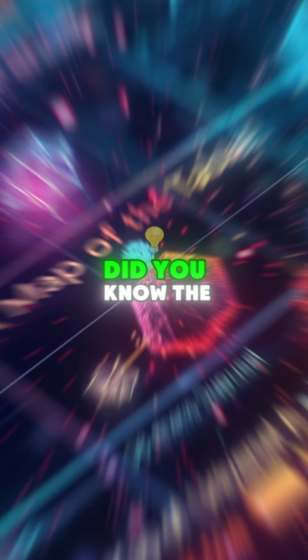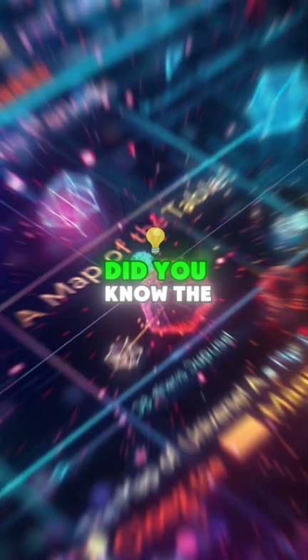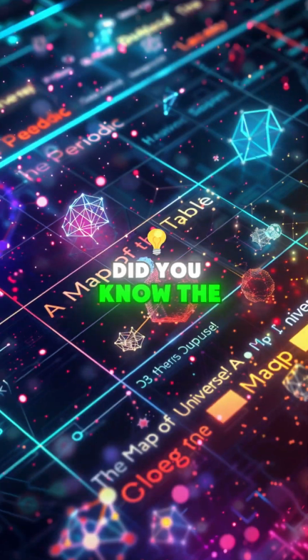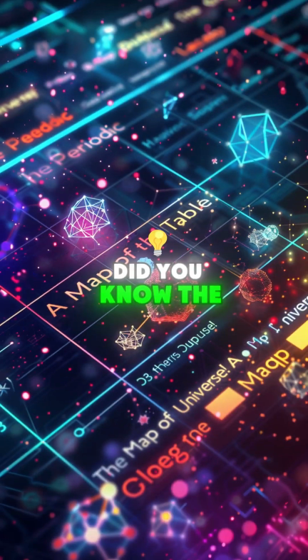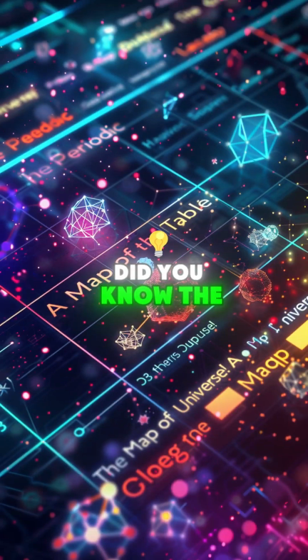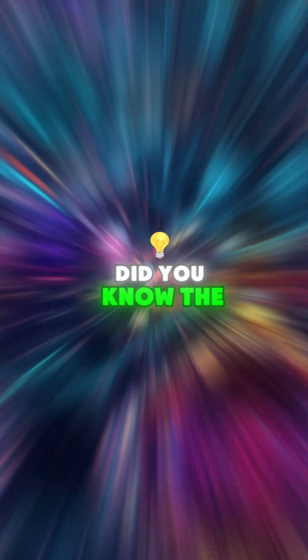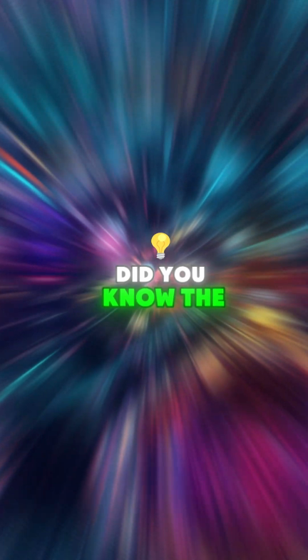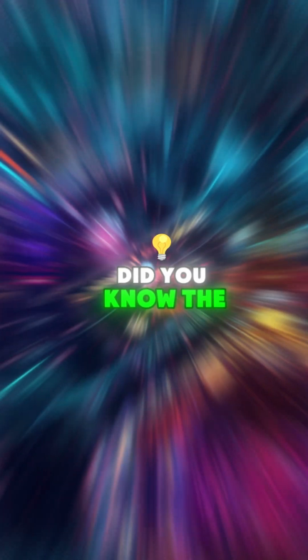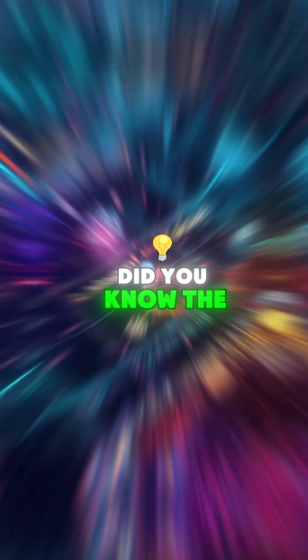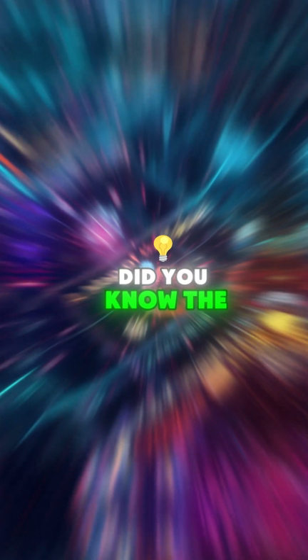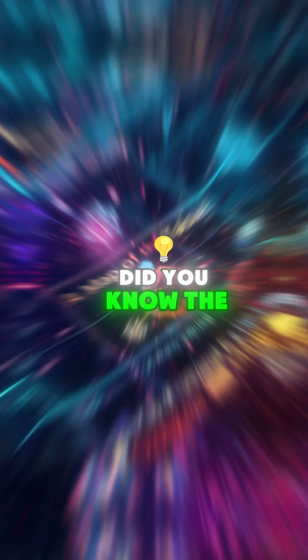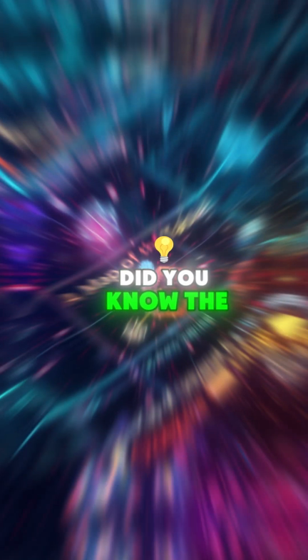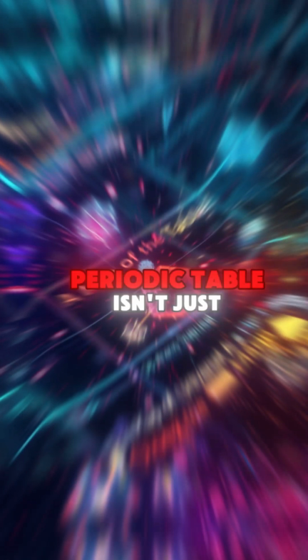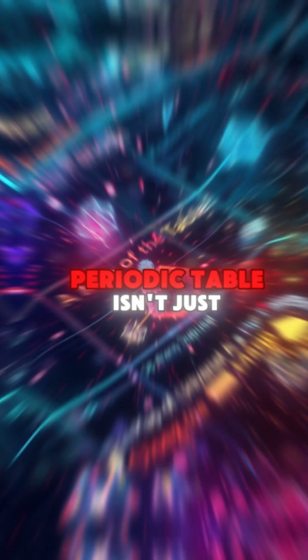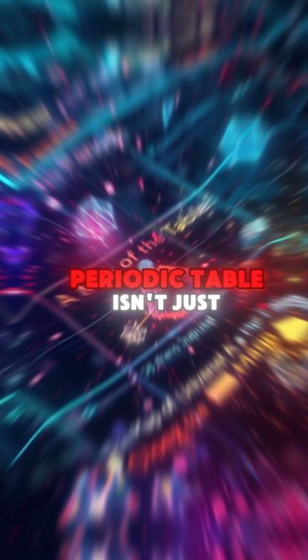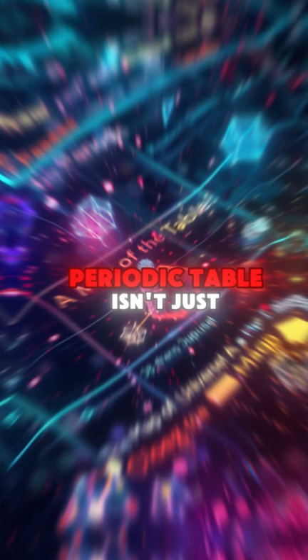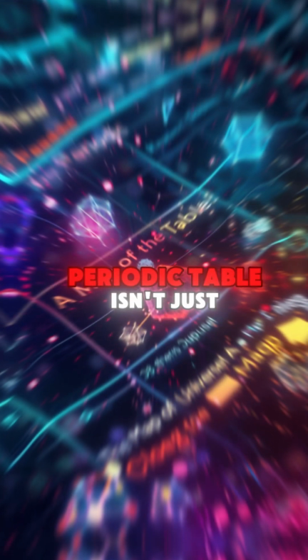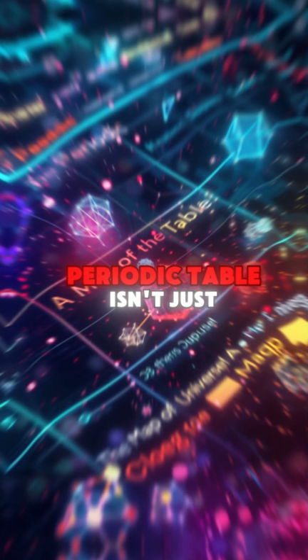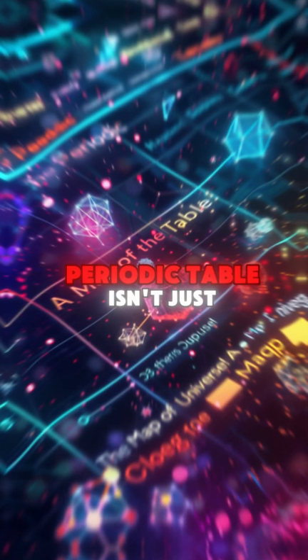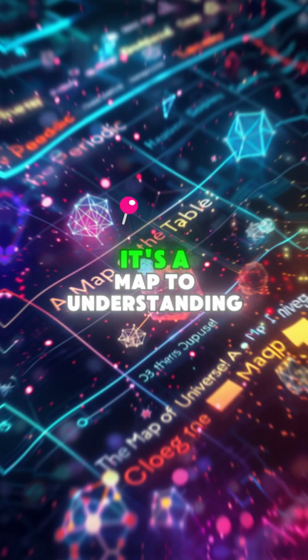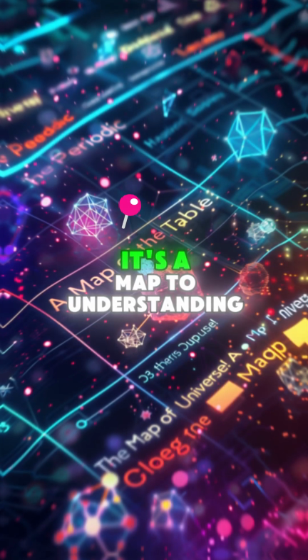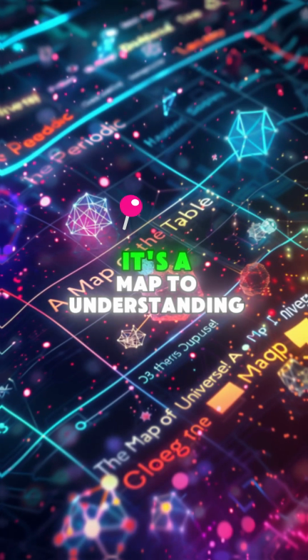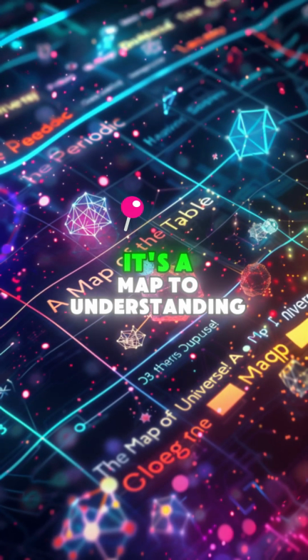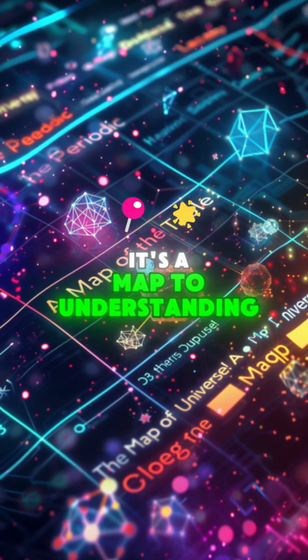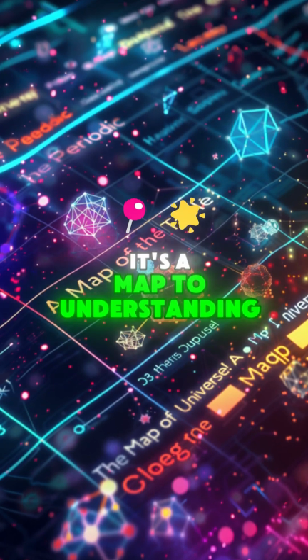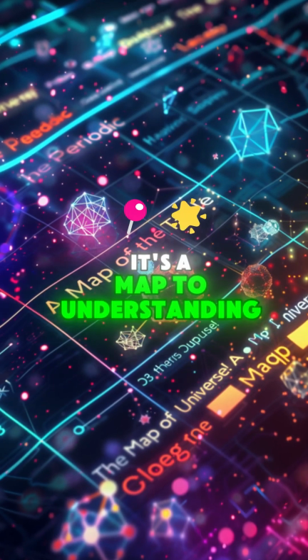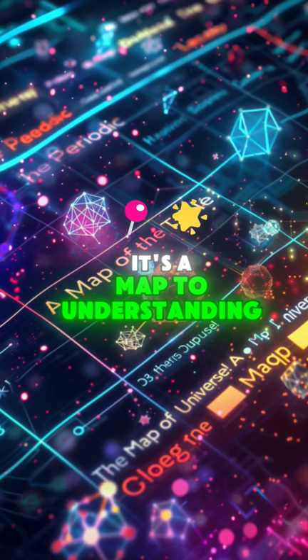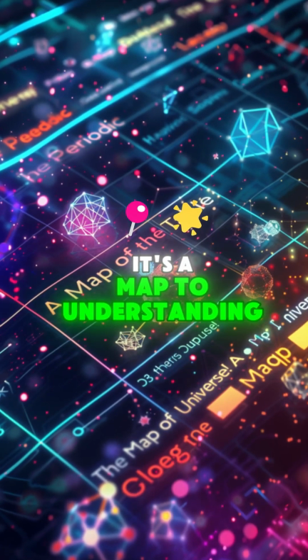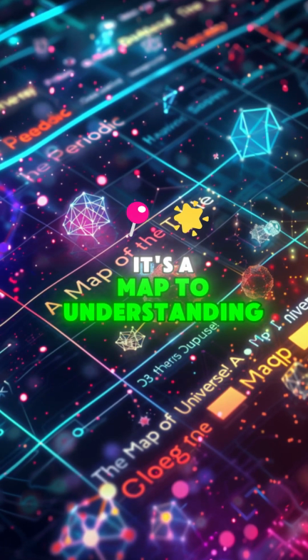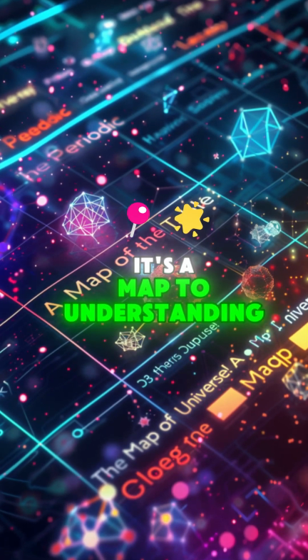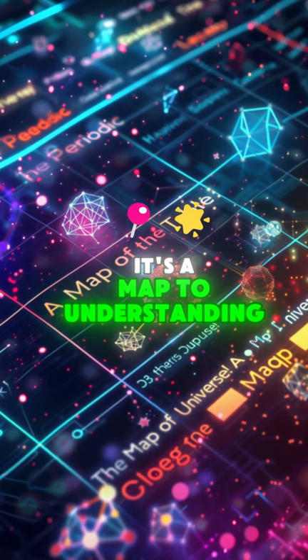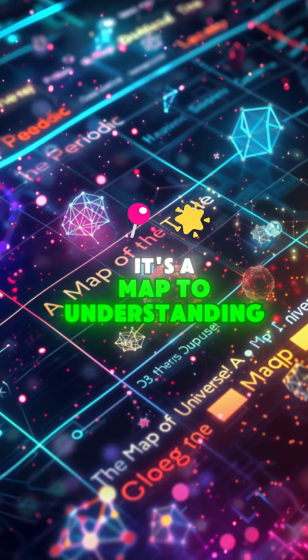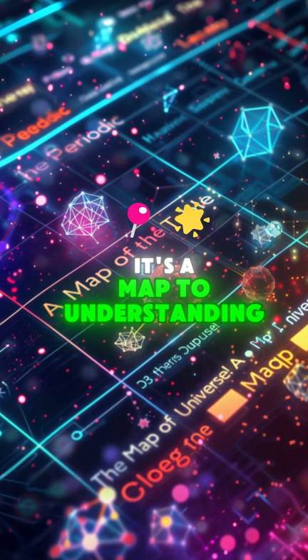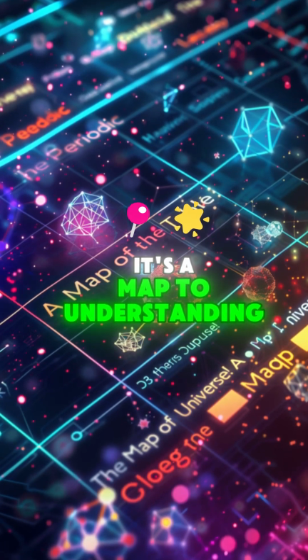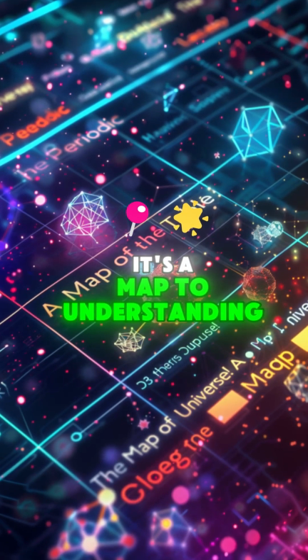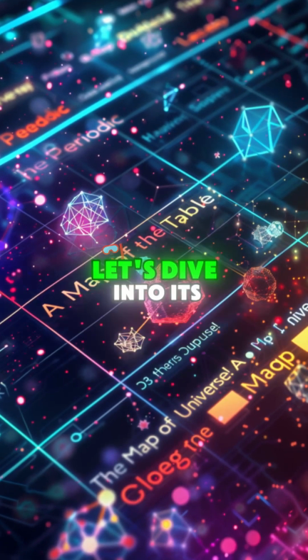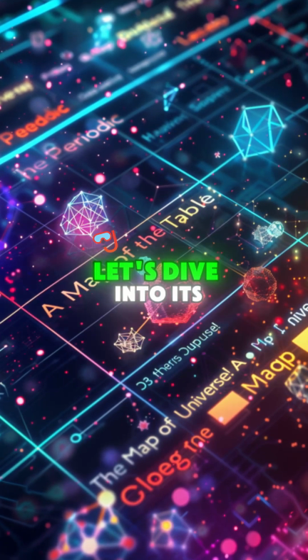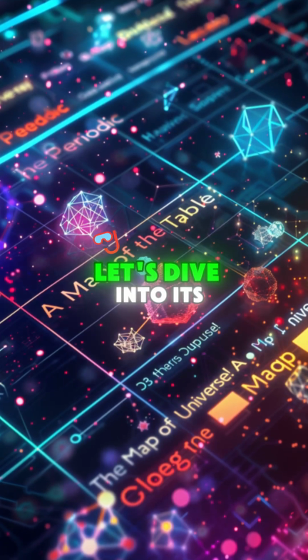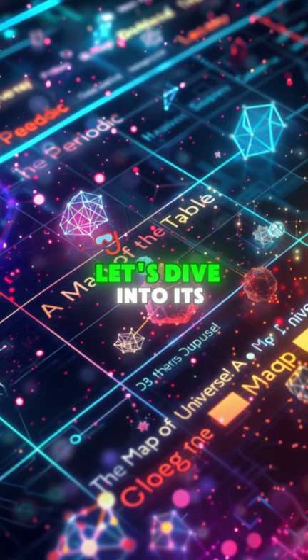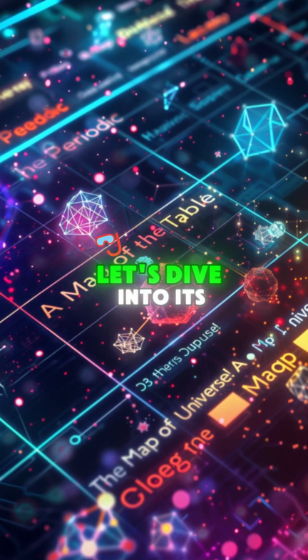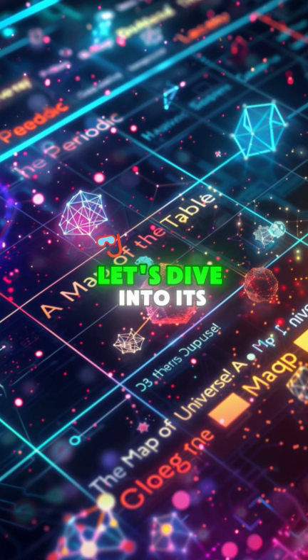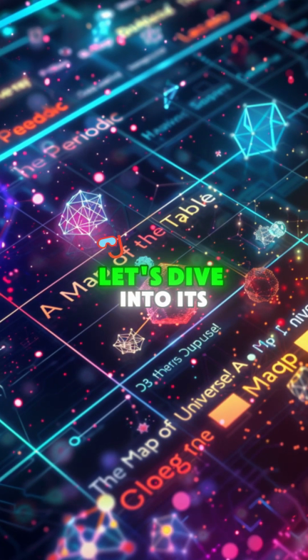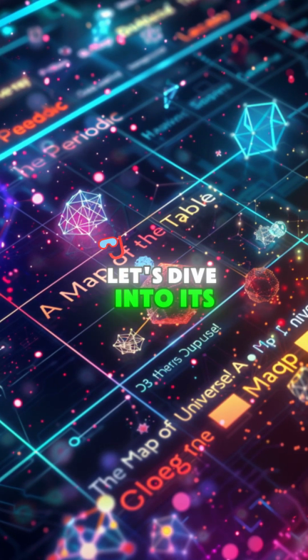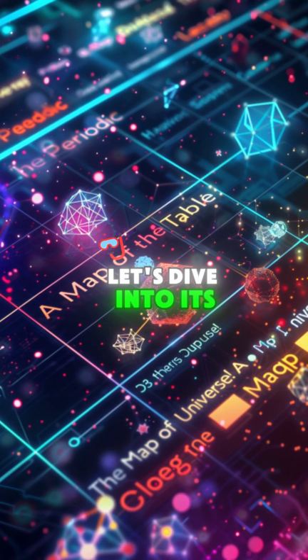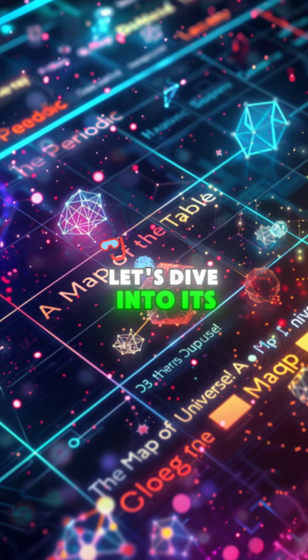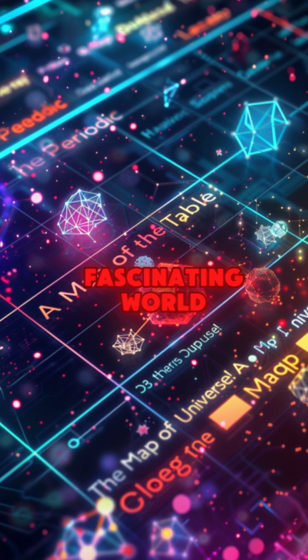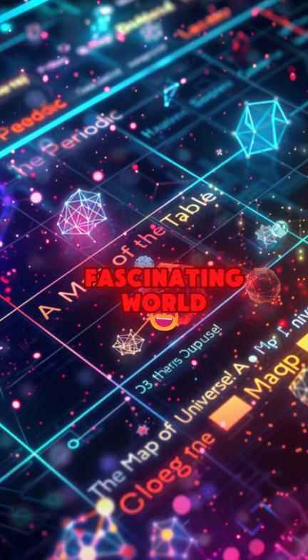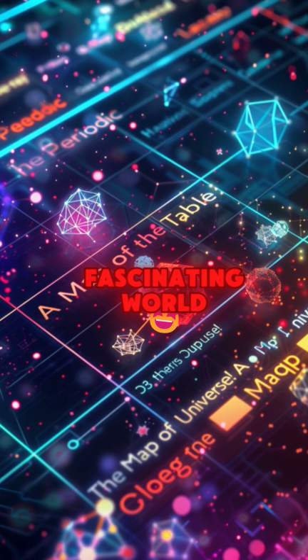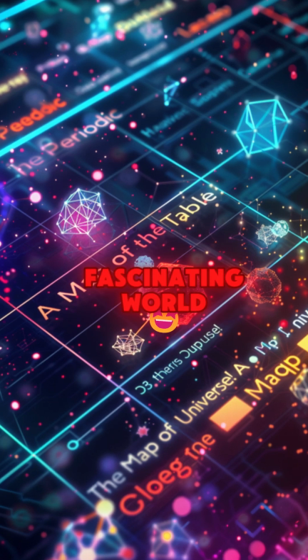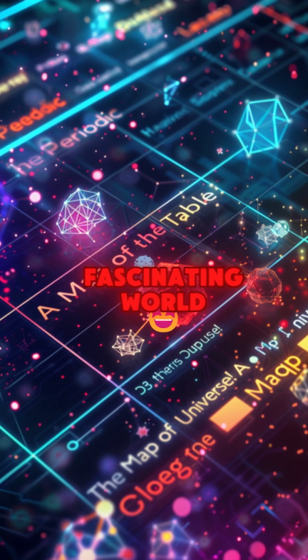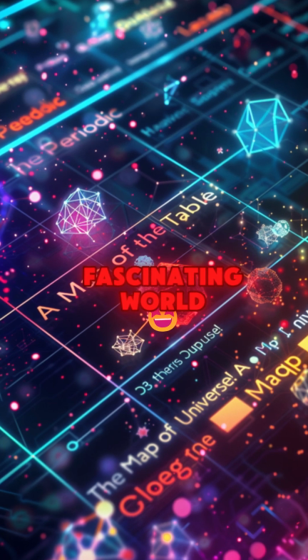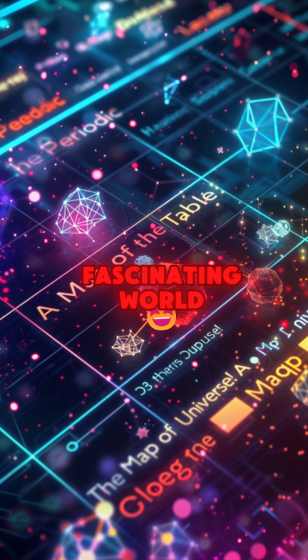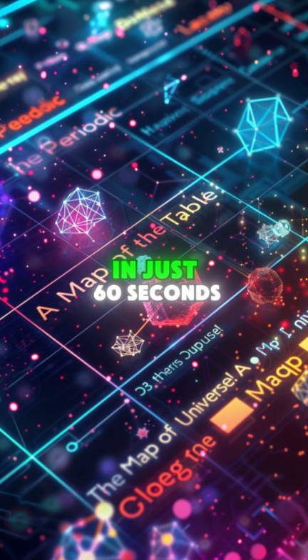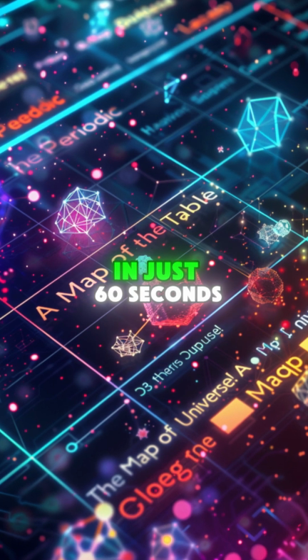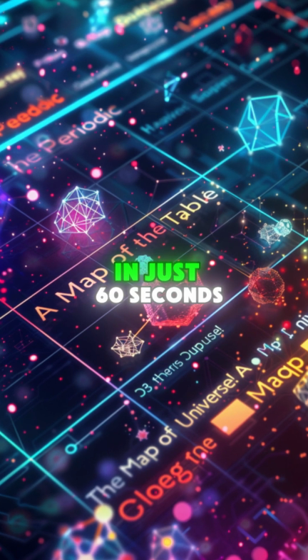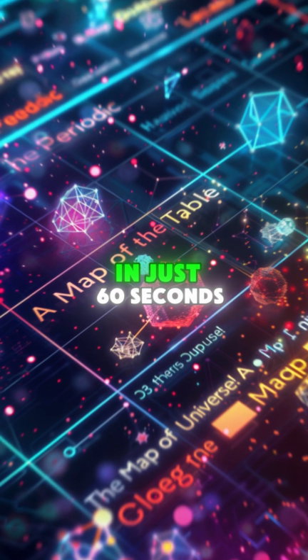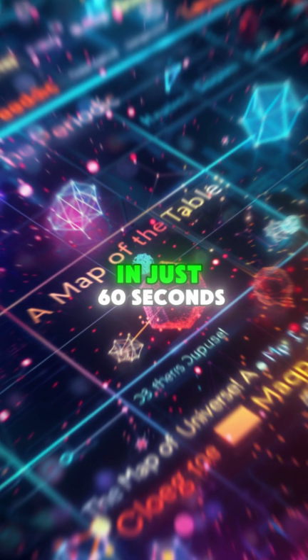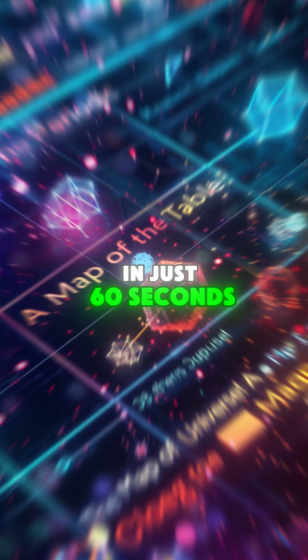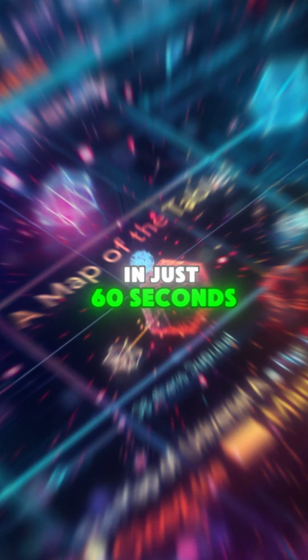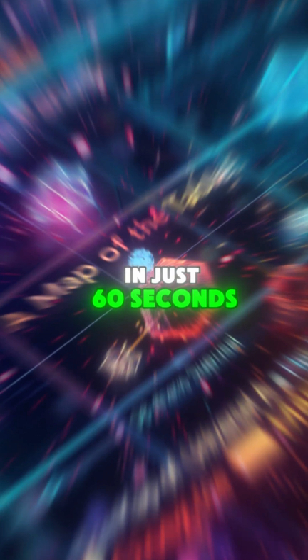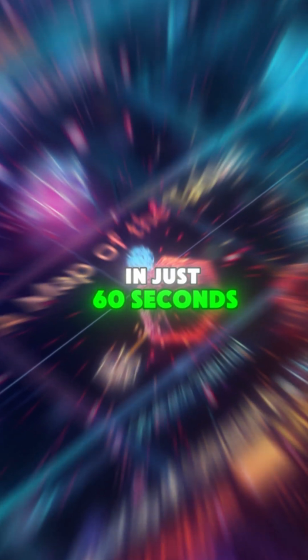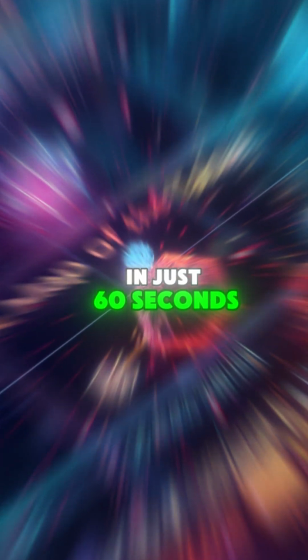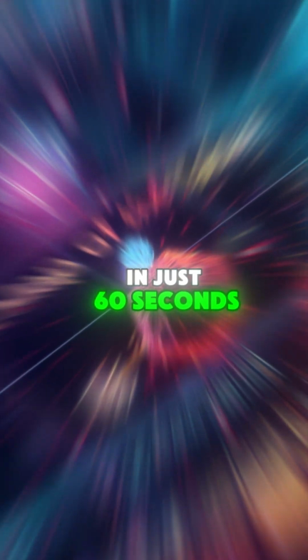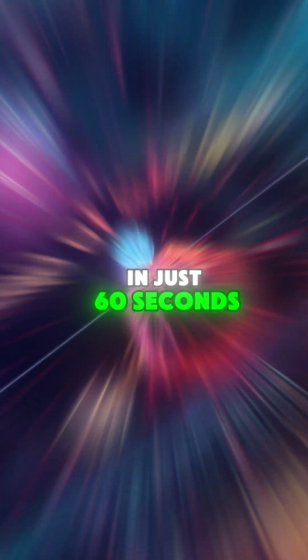Did you know the Periodic Table isn't just a chart? It's a map to understanding the universe. Let's dive into its fascinating world in just 60 seconds.